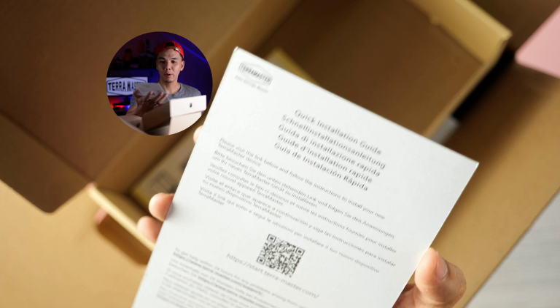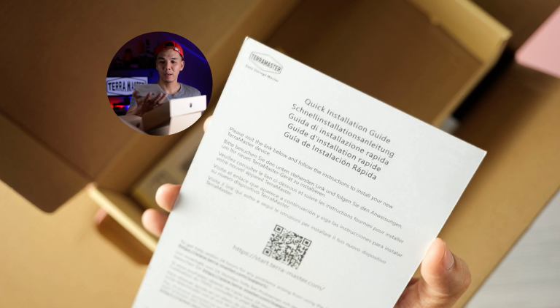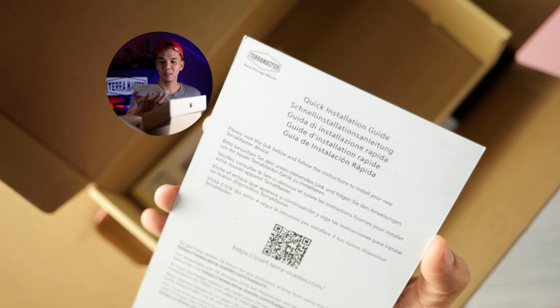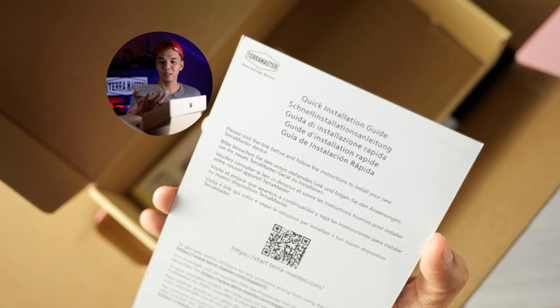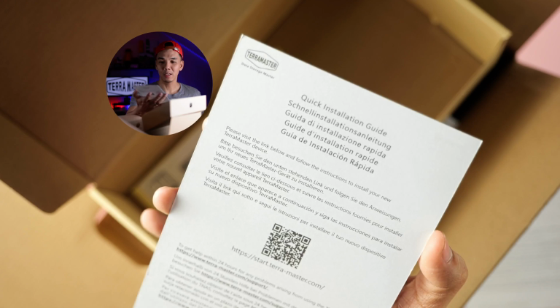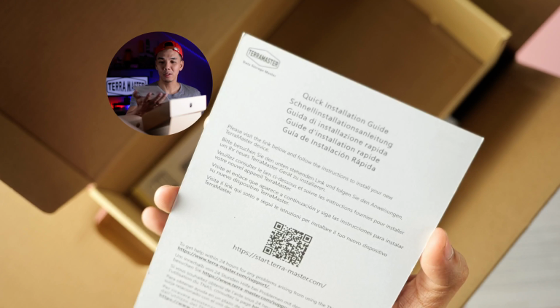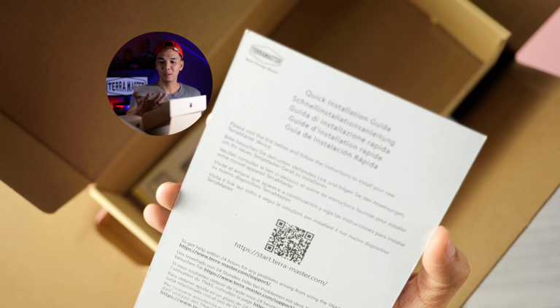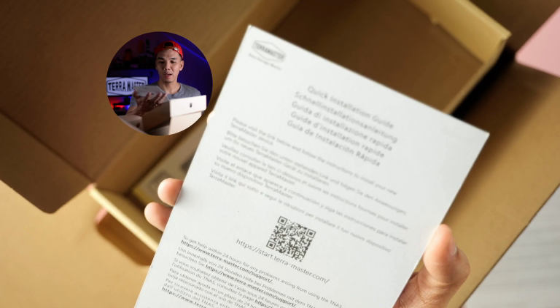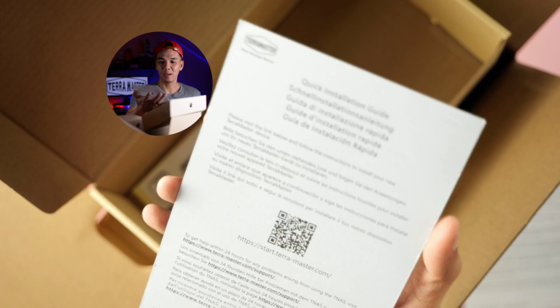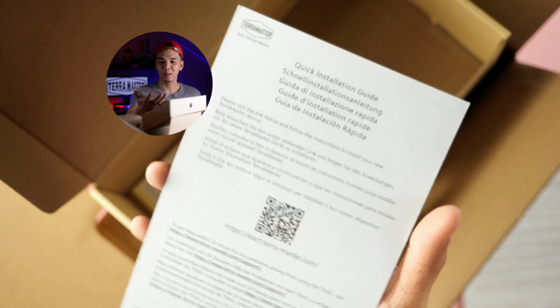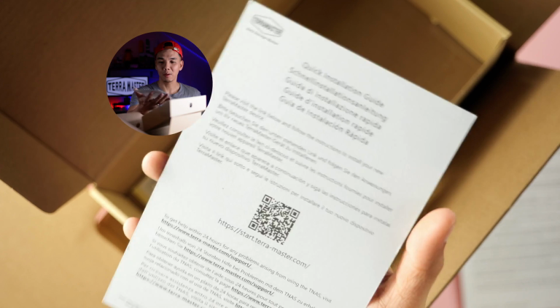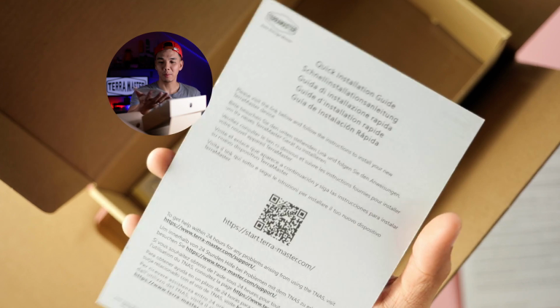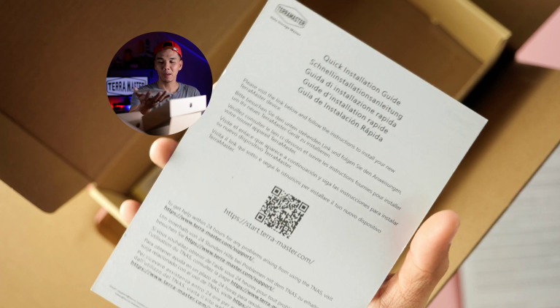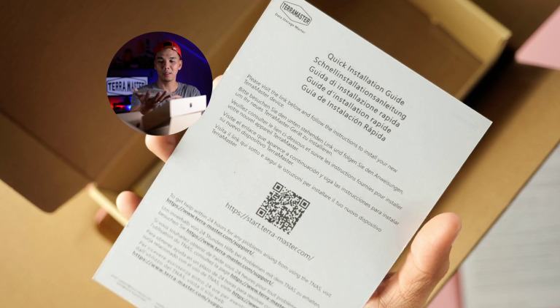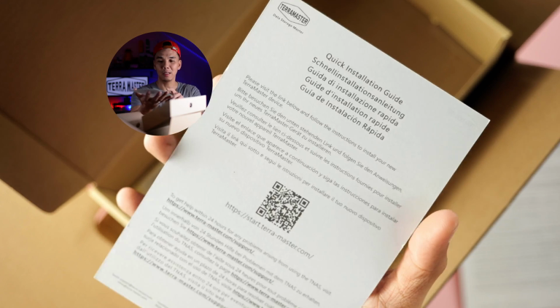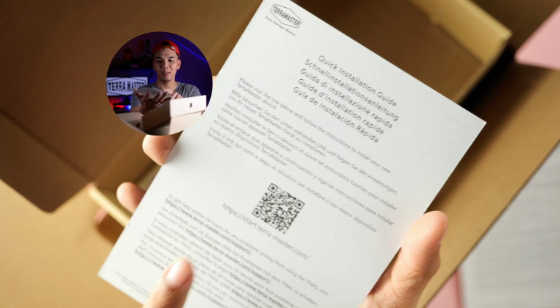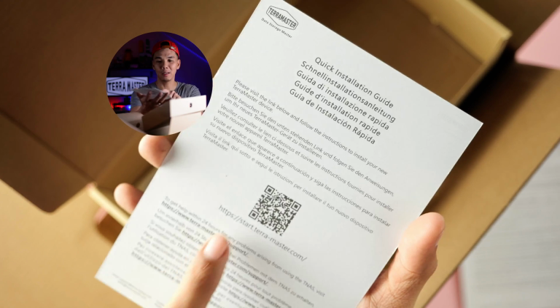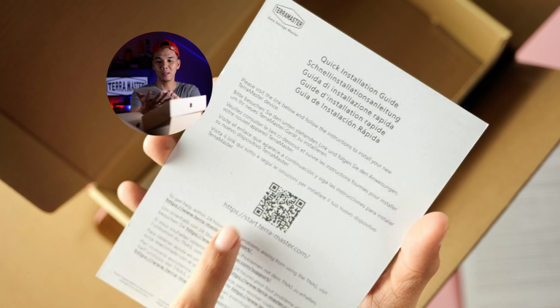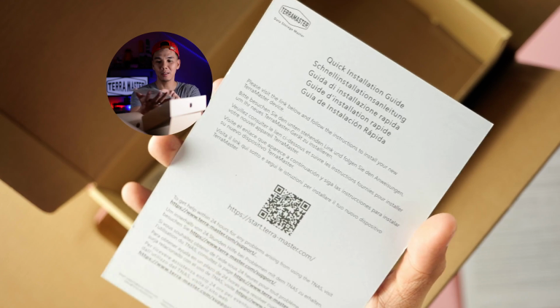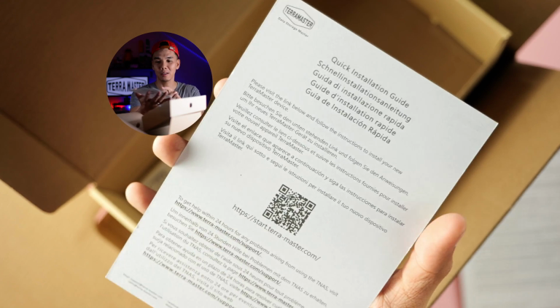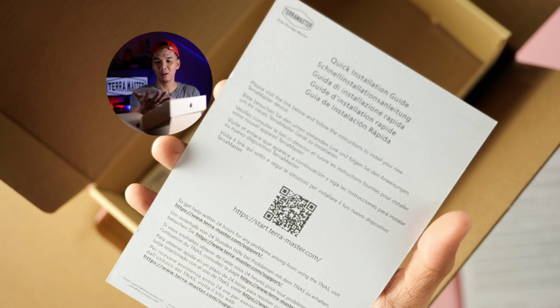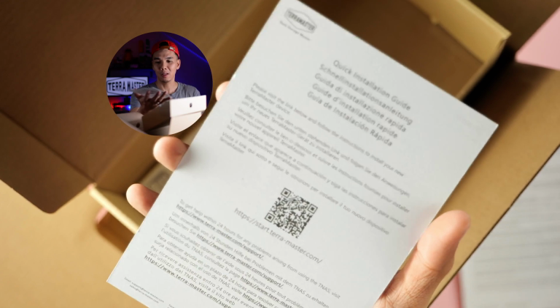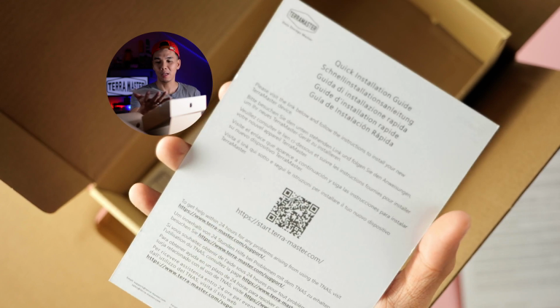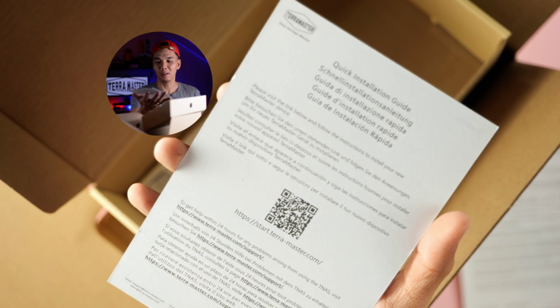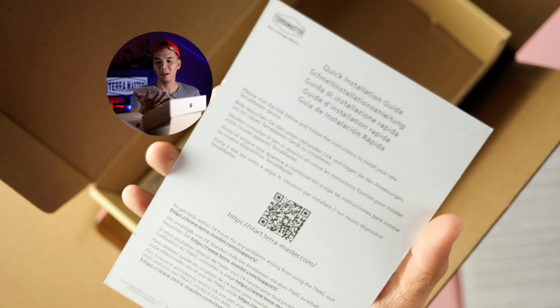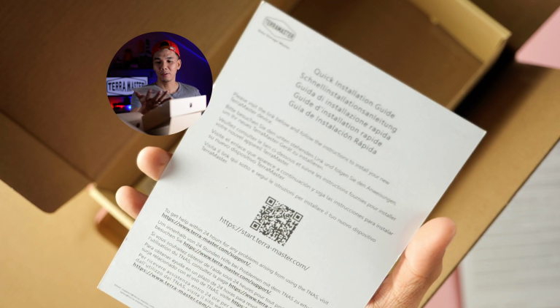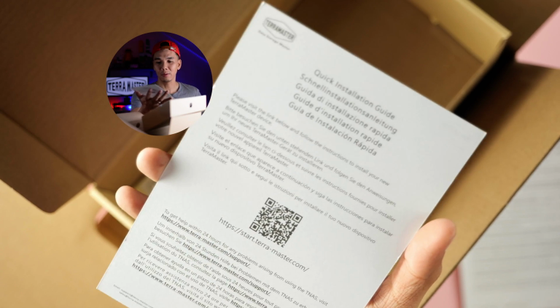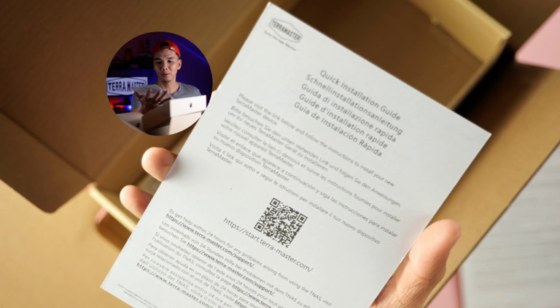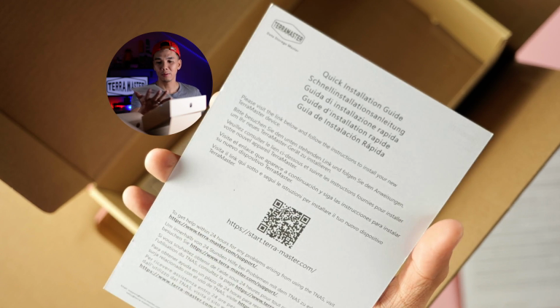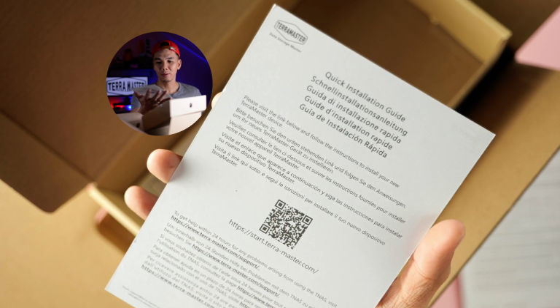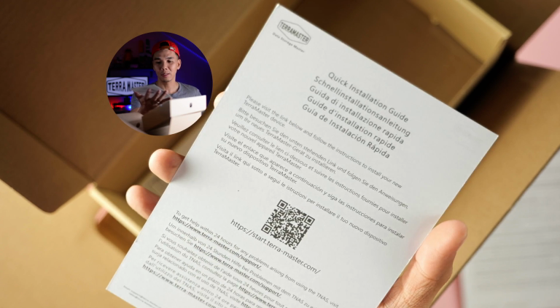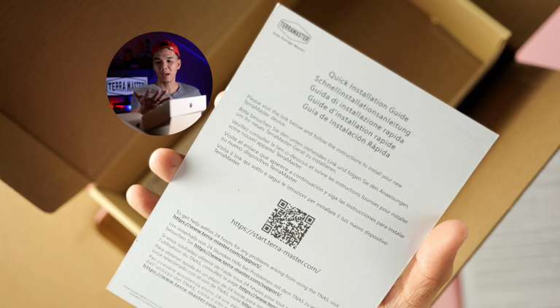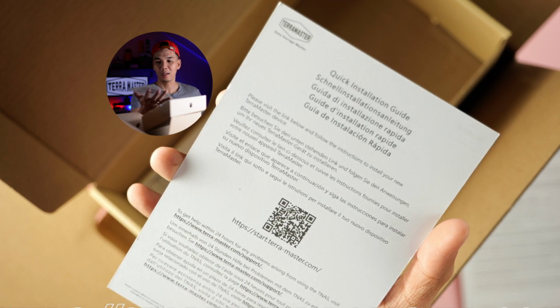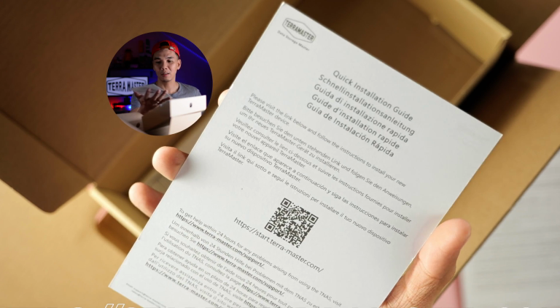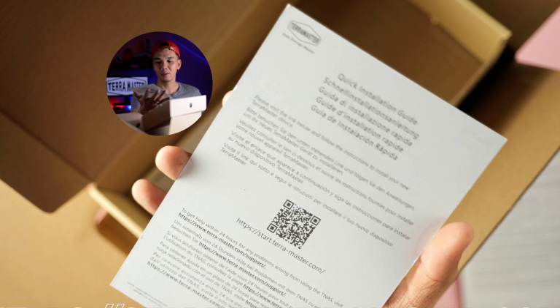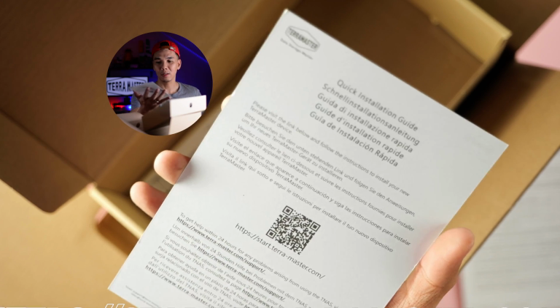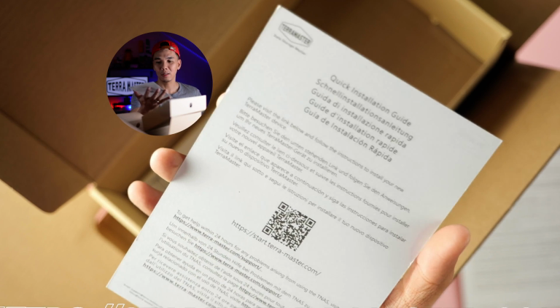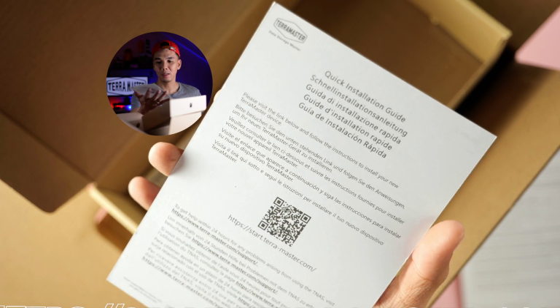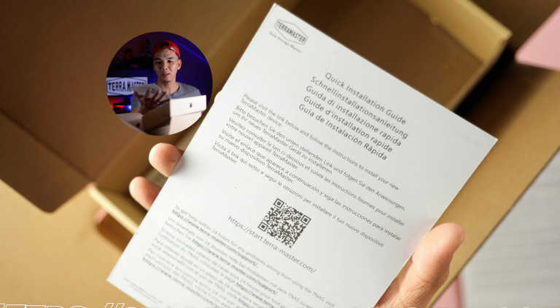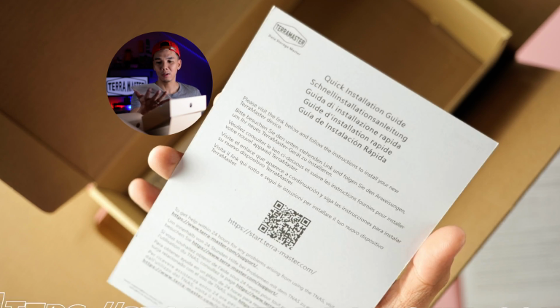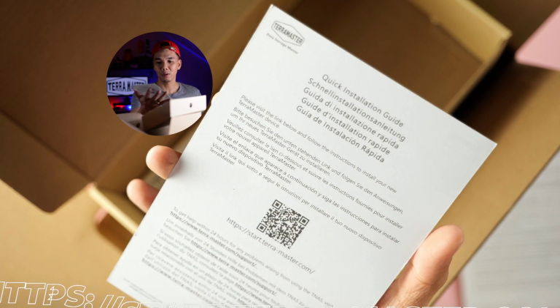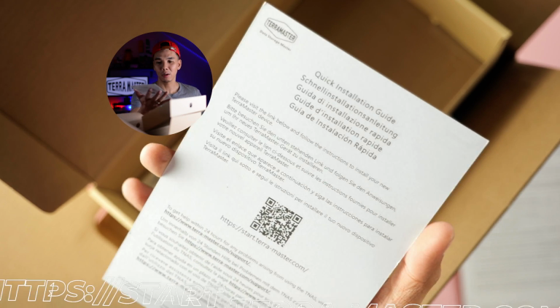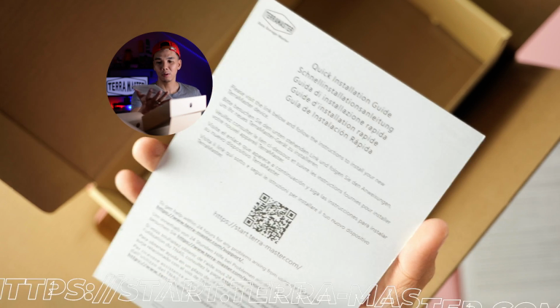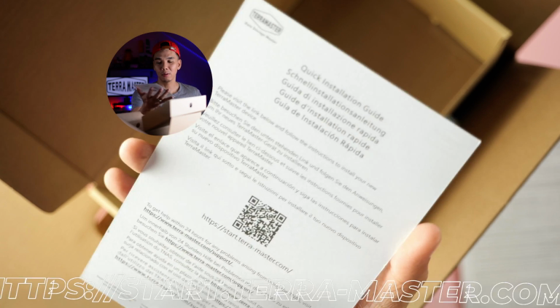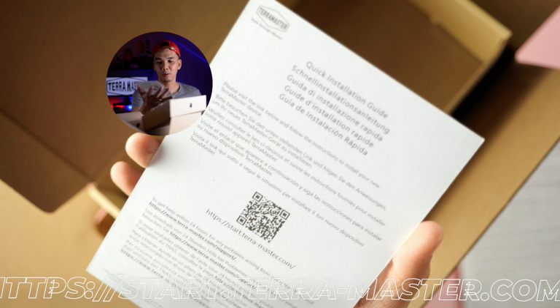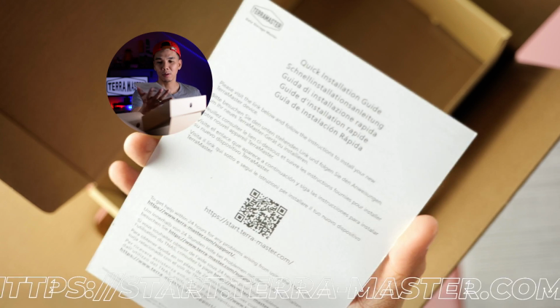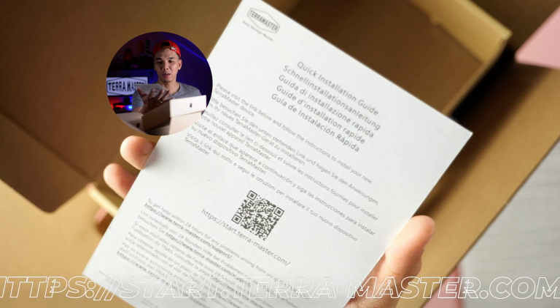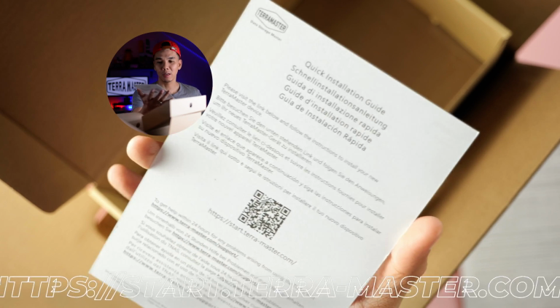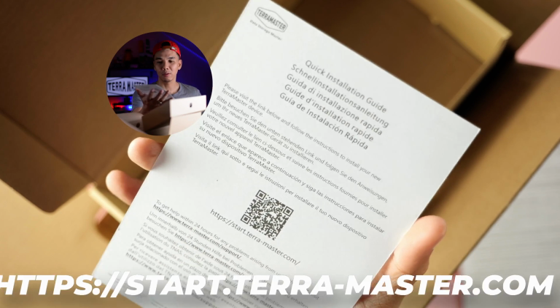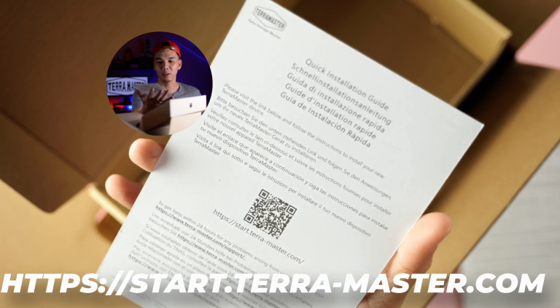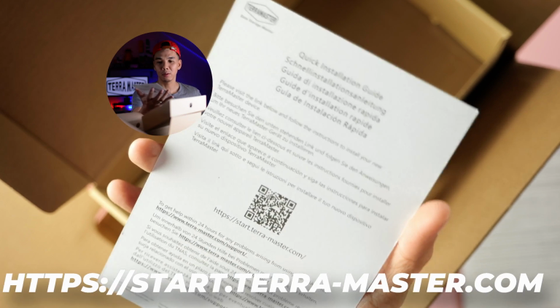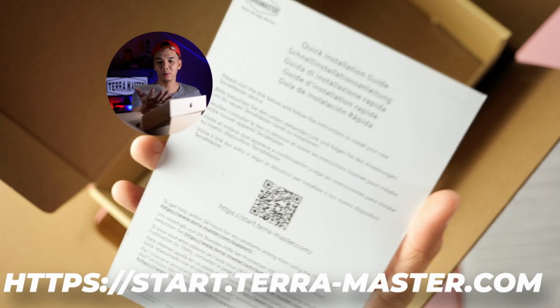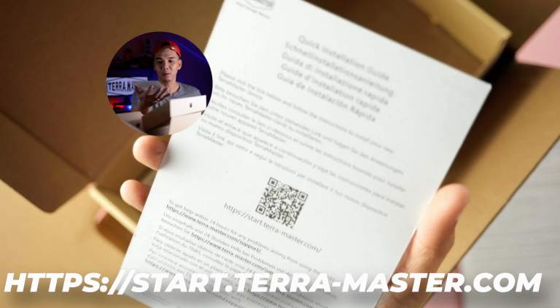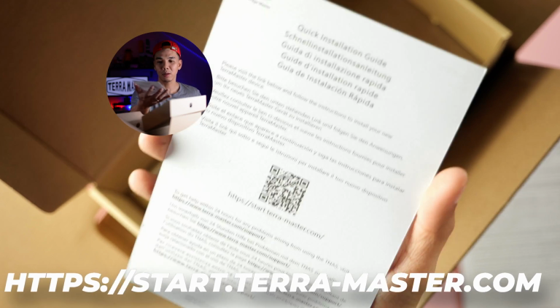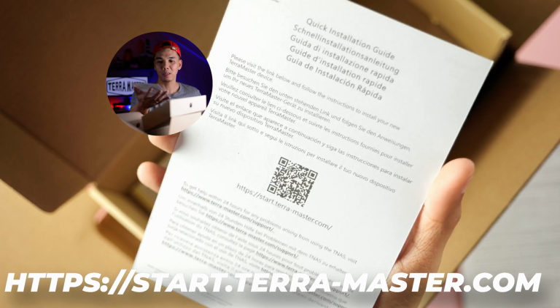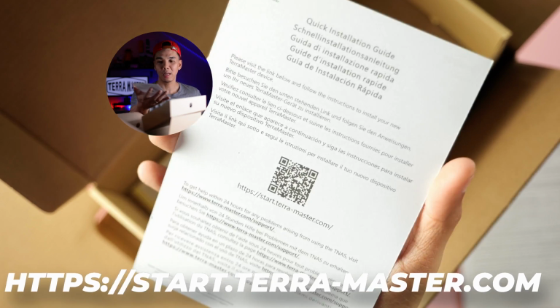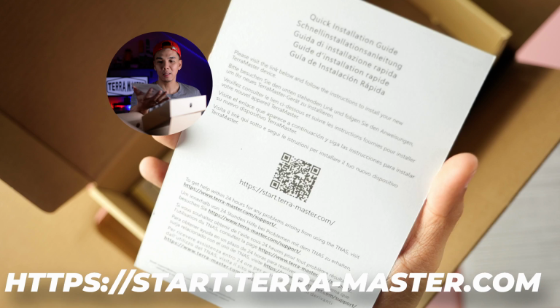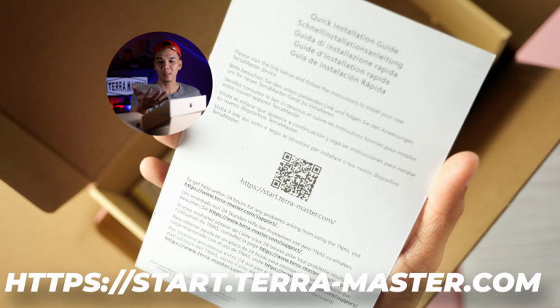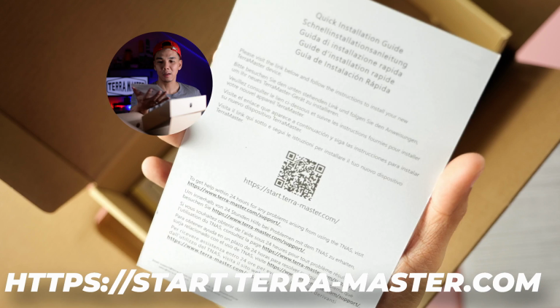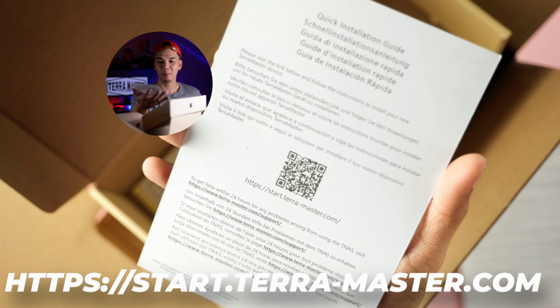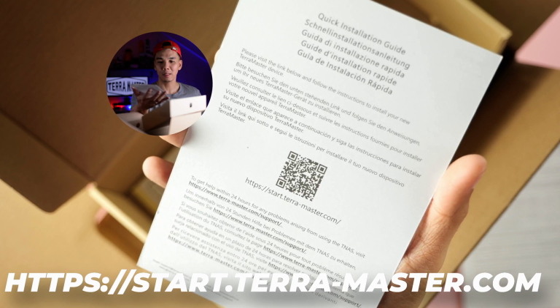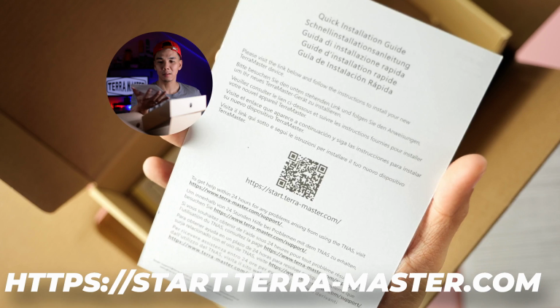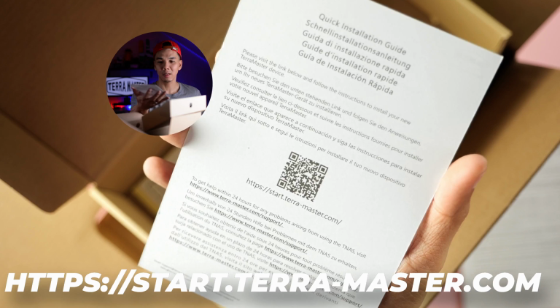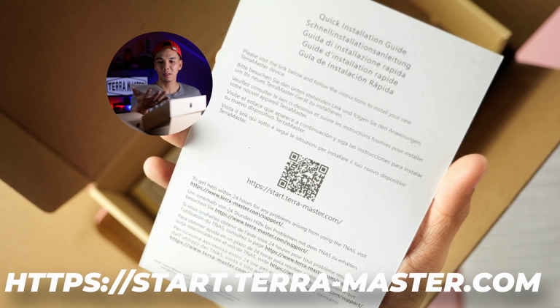There's a quick installation guide. It's online — you have to scan it using the QR code or head over to start.terramaster.com.